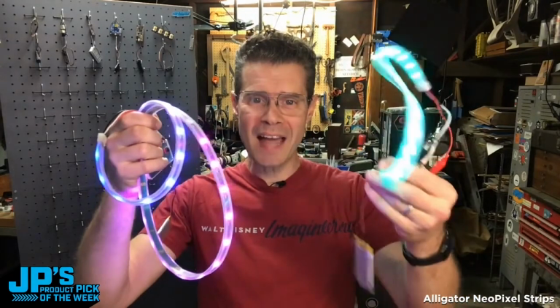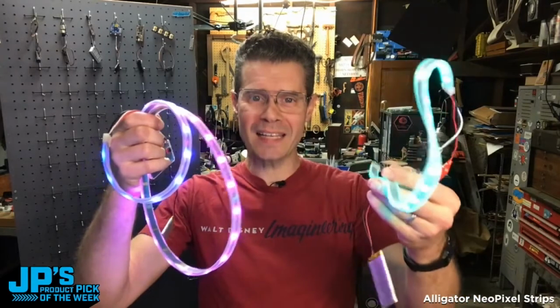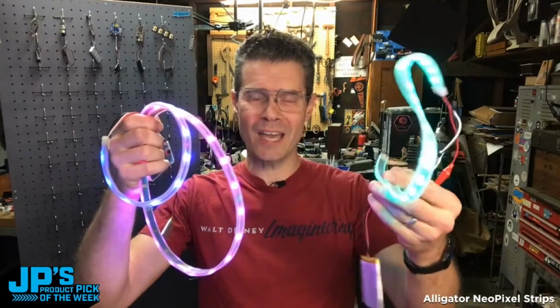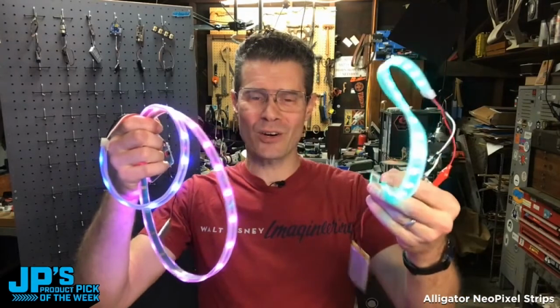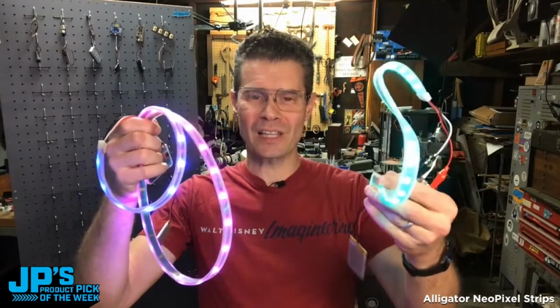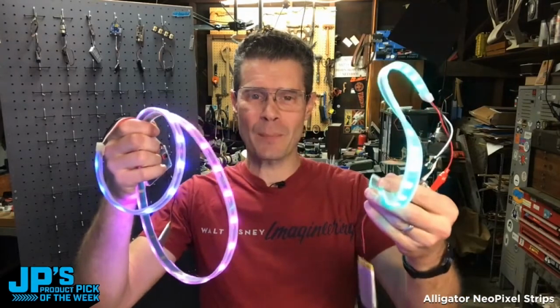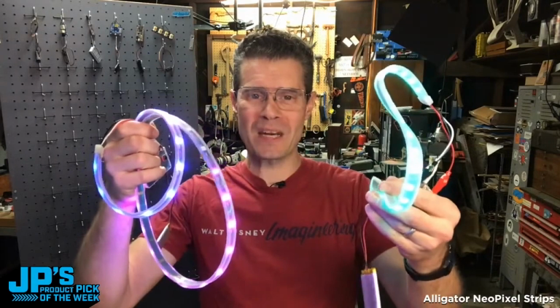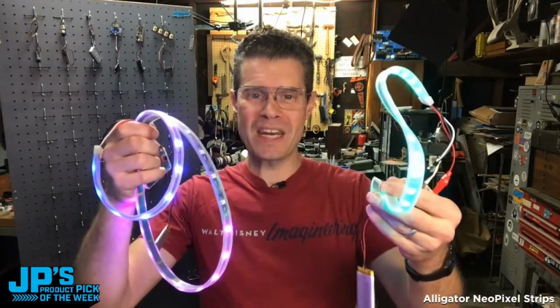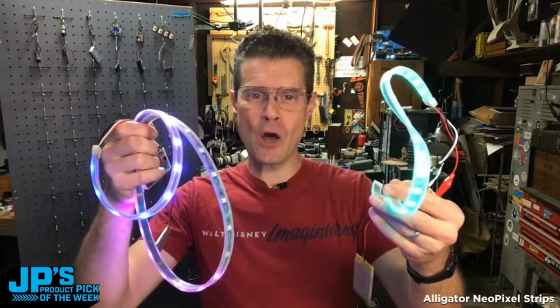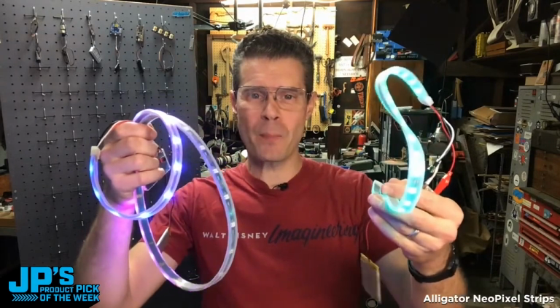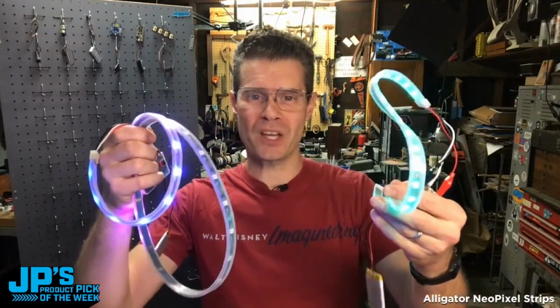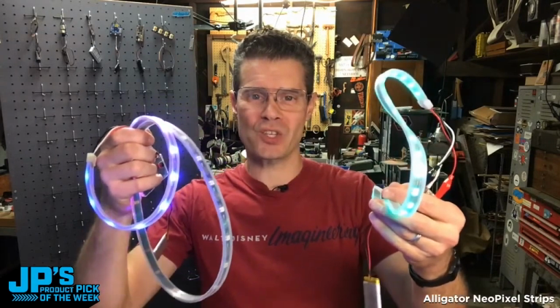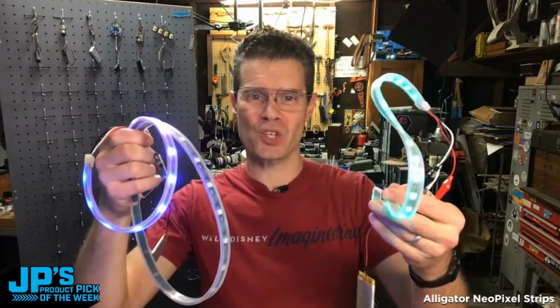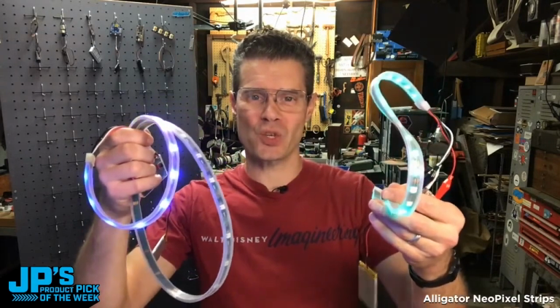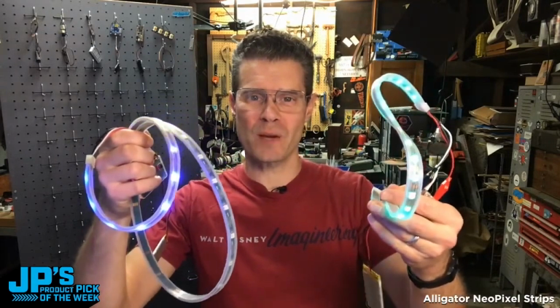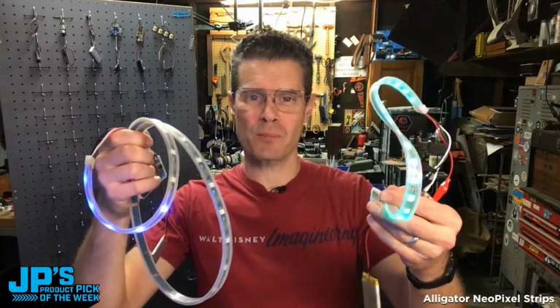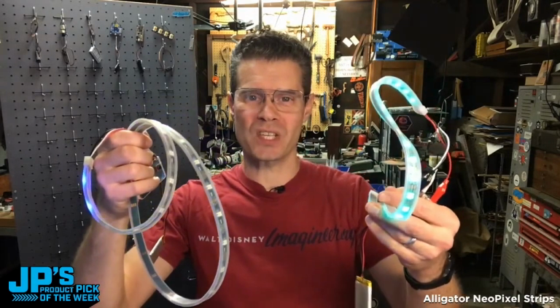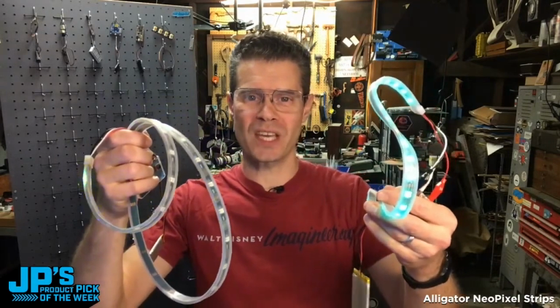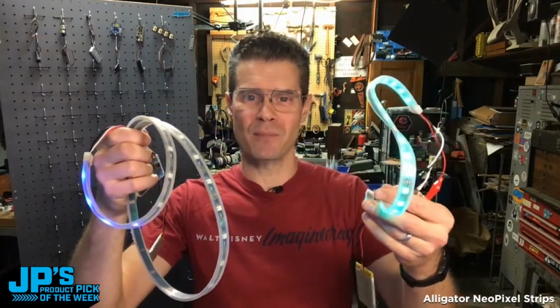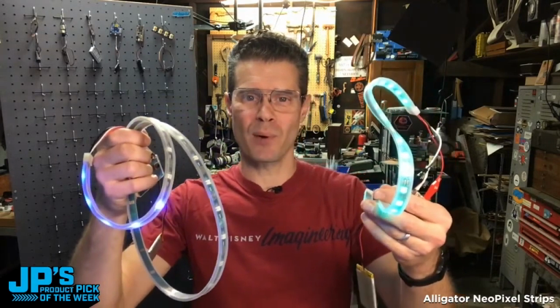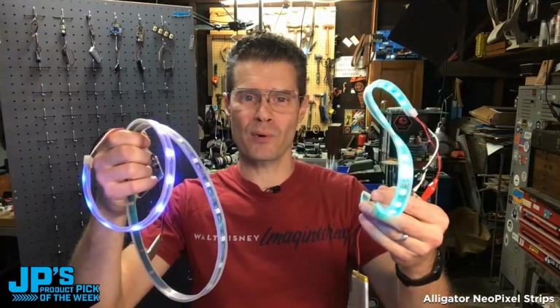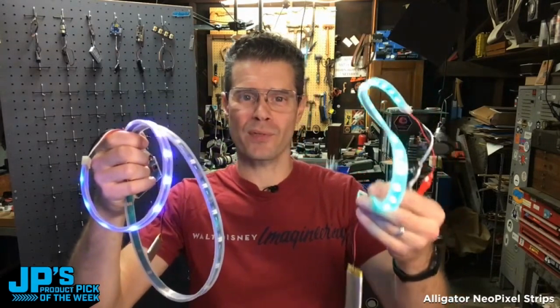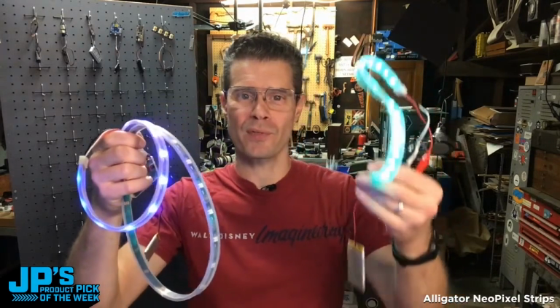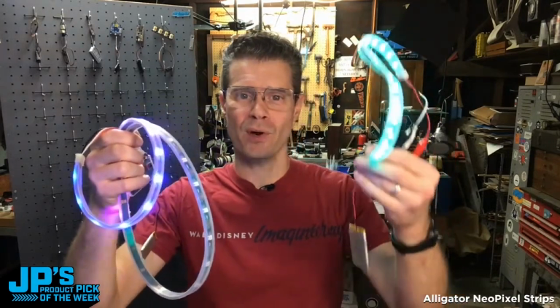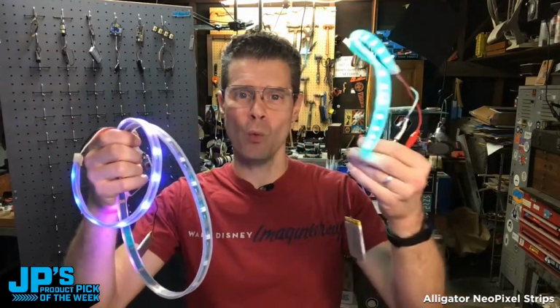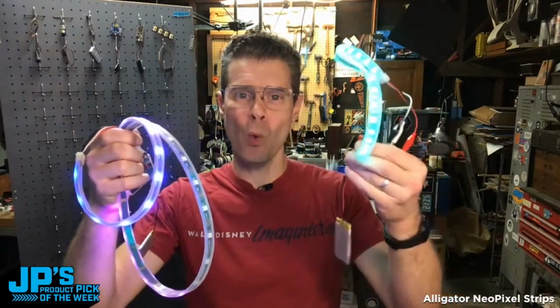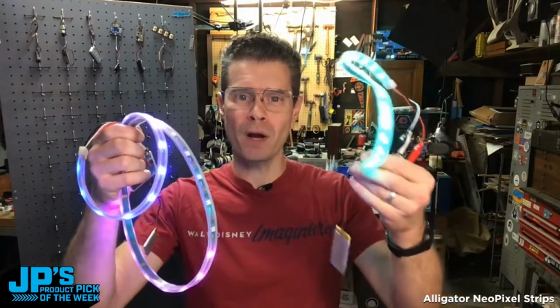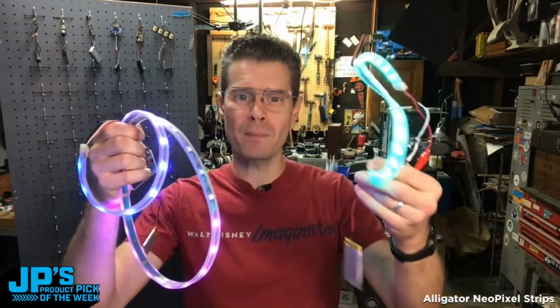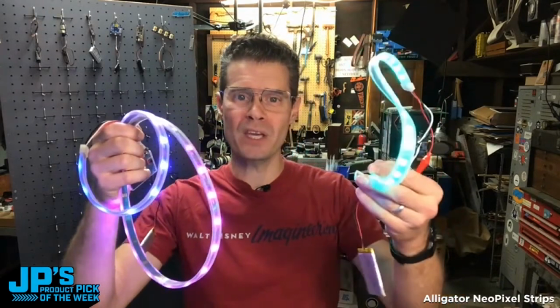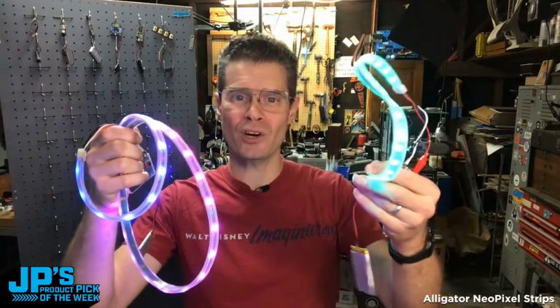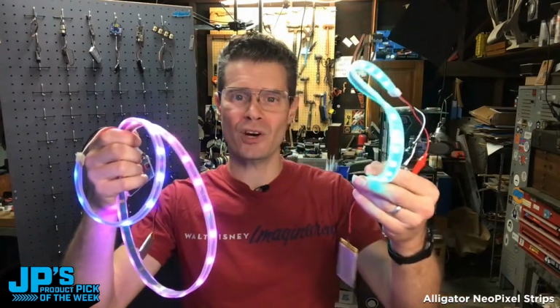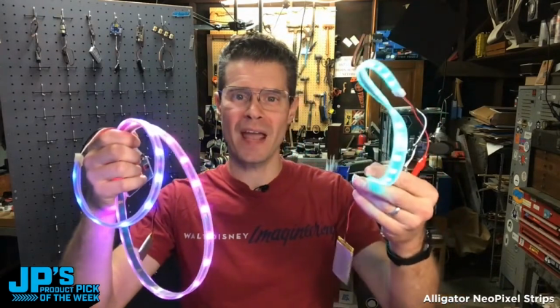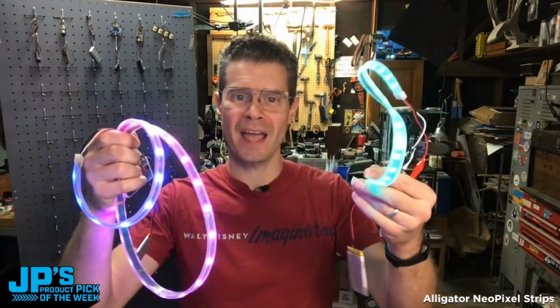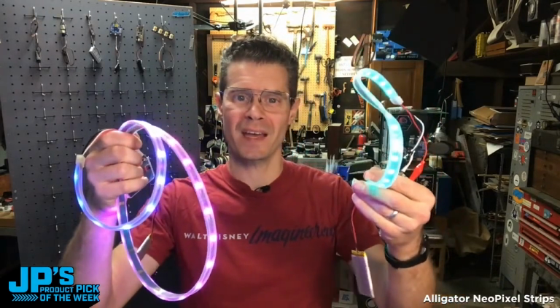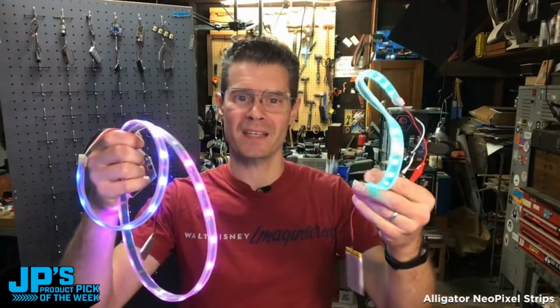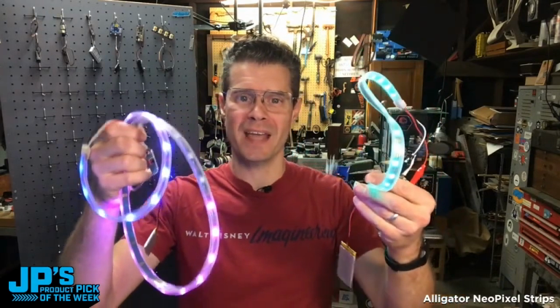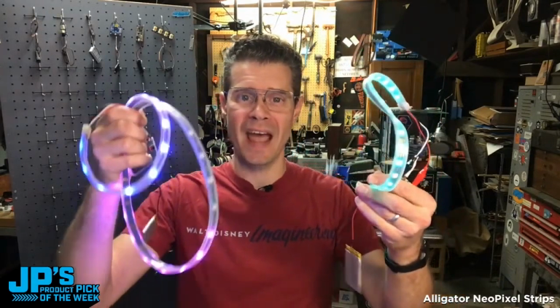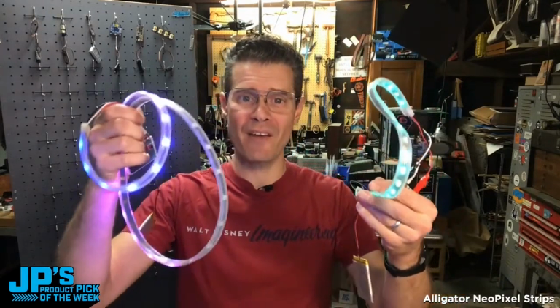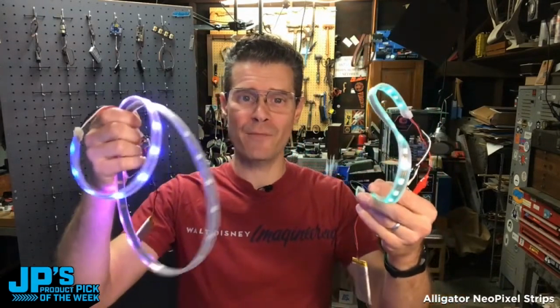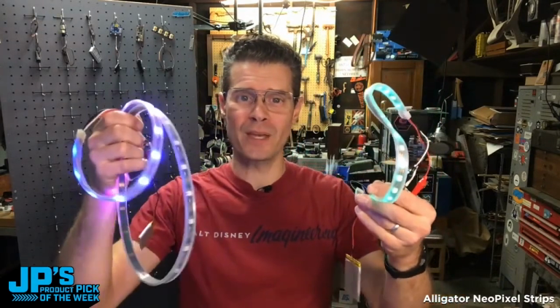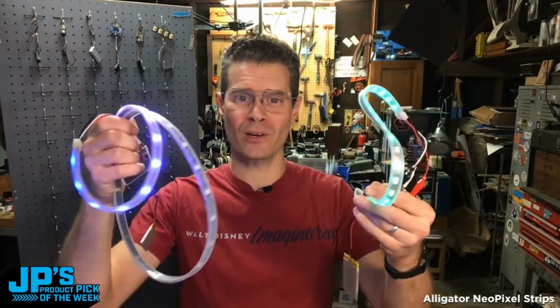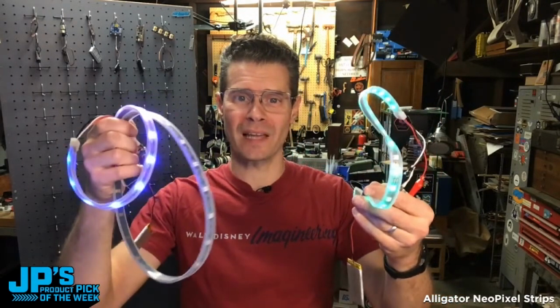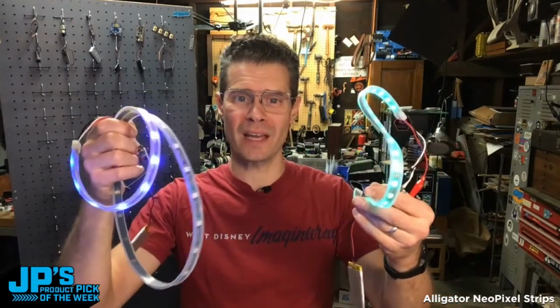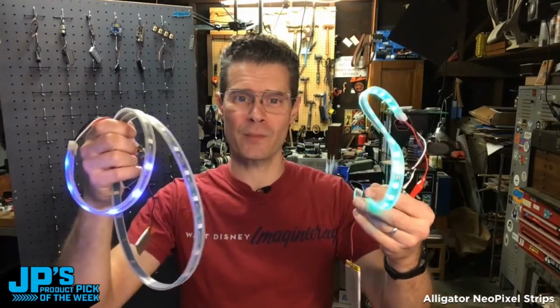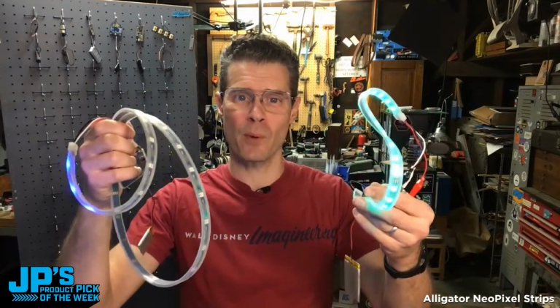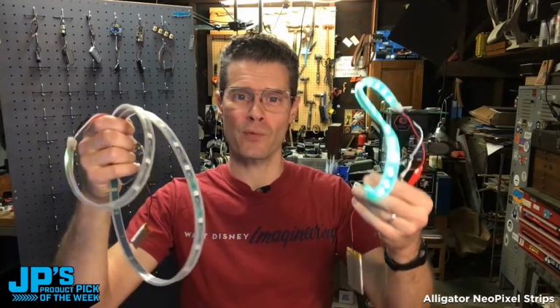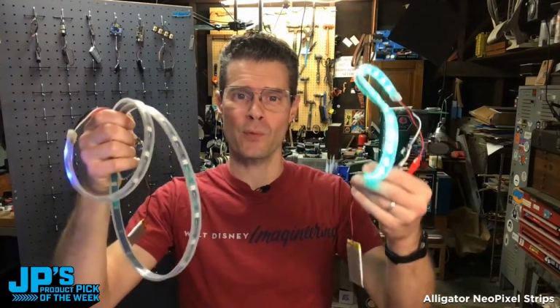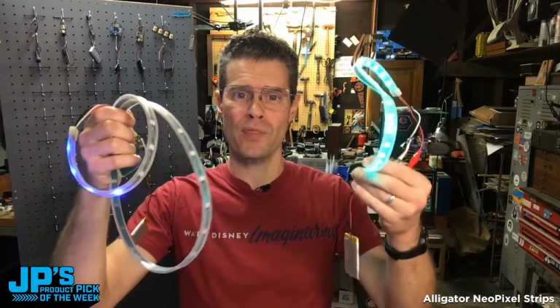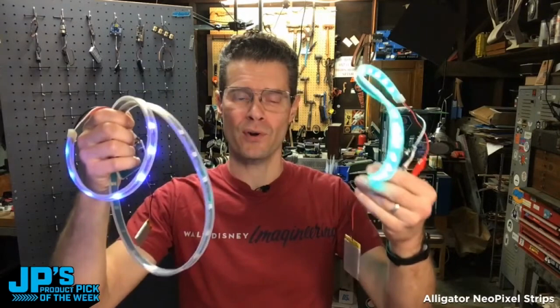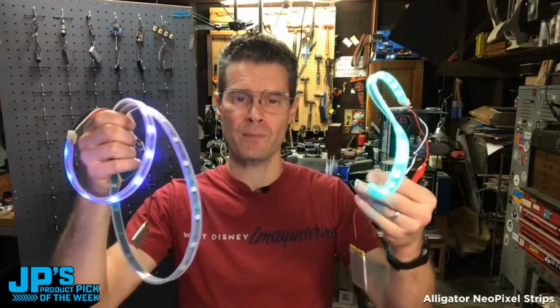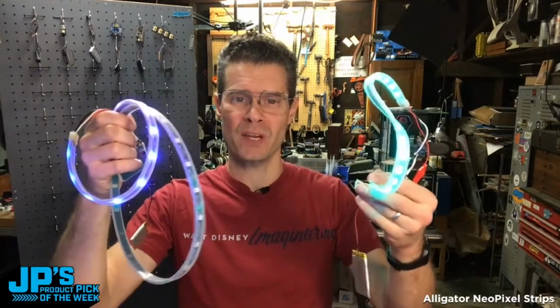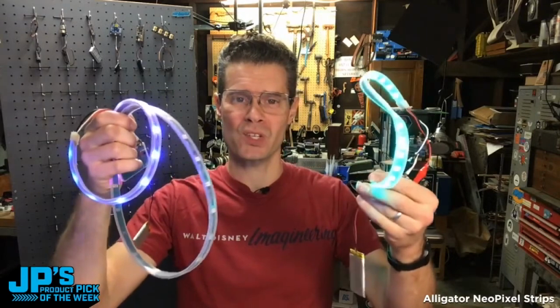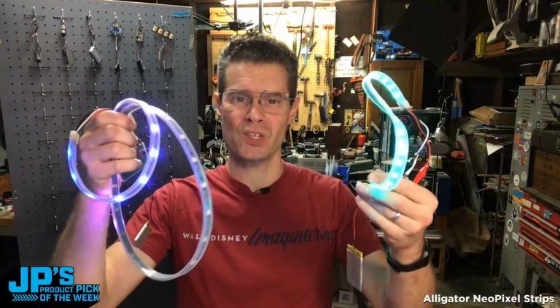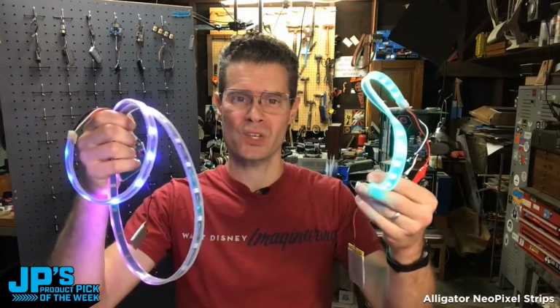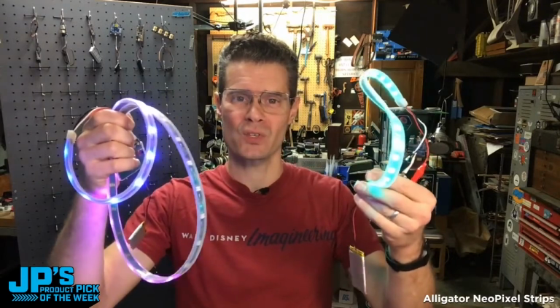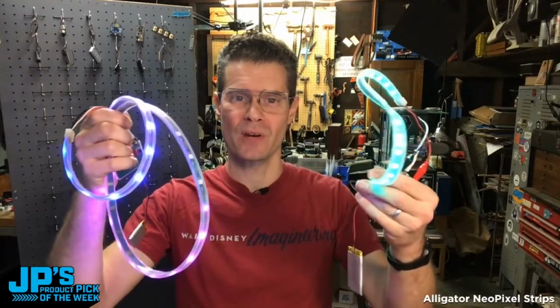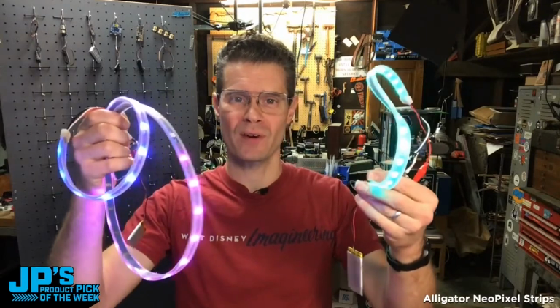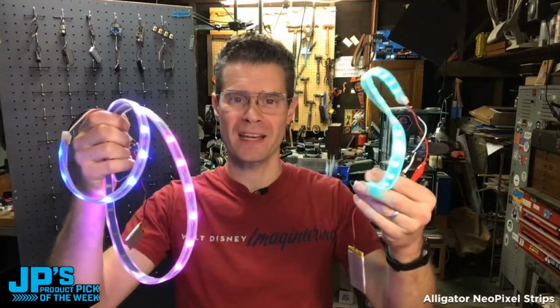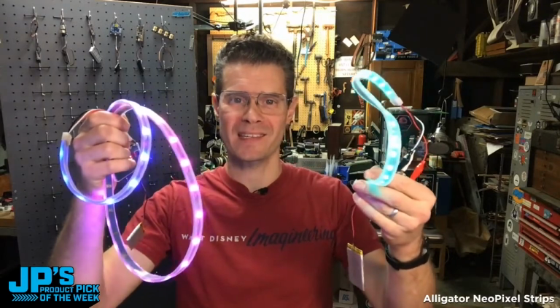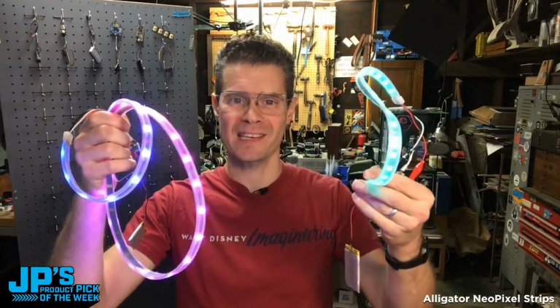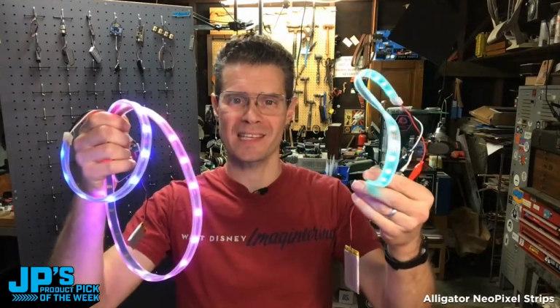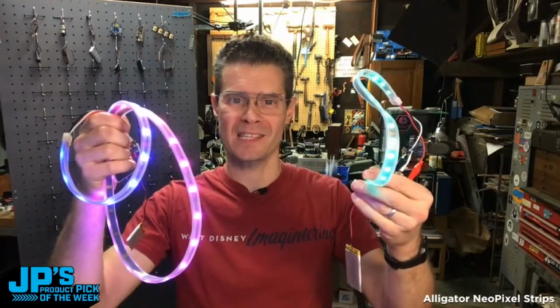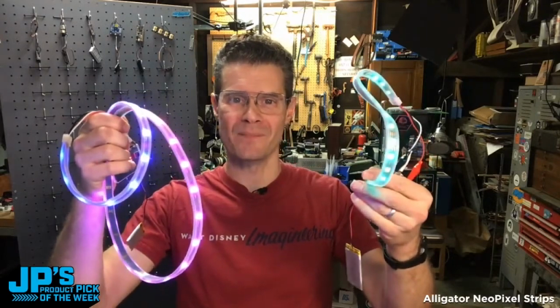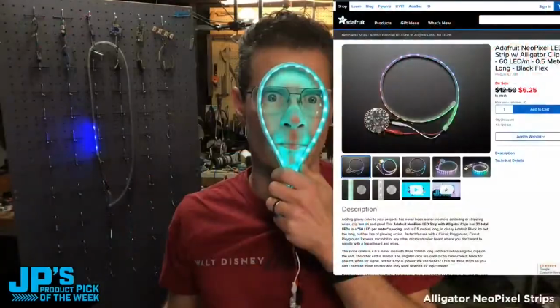Alligator clip NeoPixel strips in both the one meter and half meter lengths, with two different pixel densities.